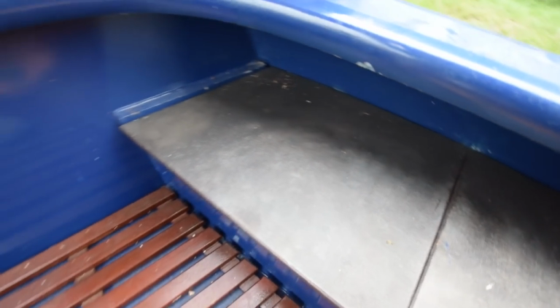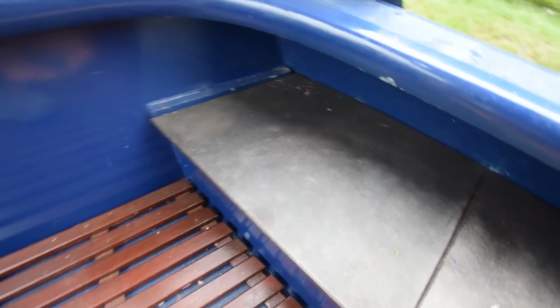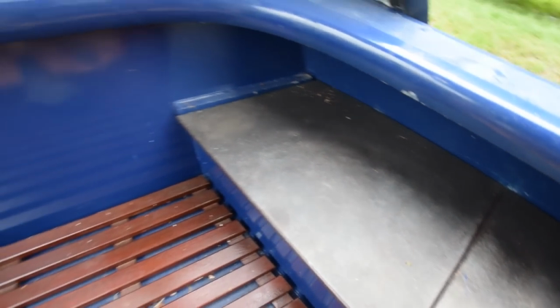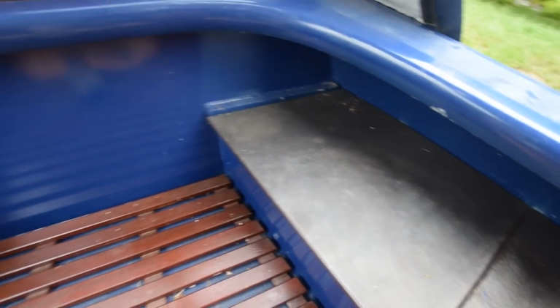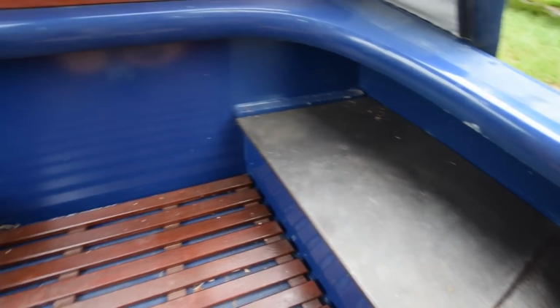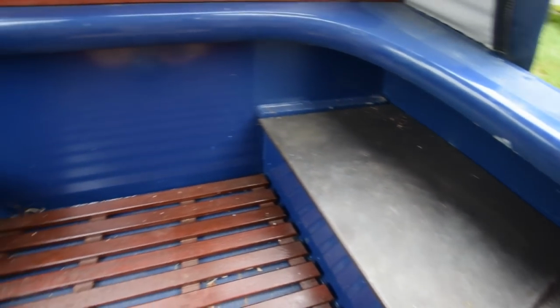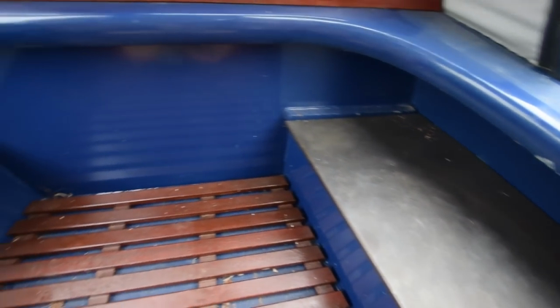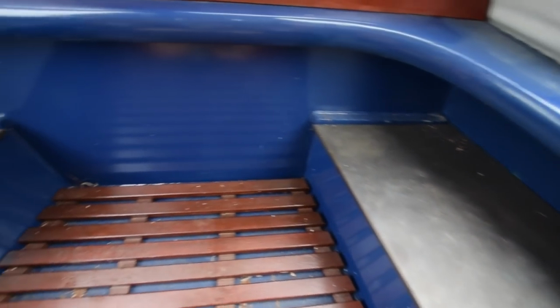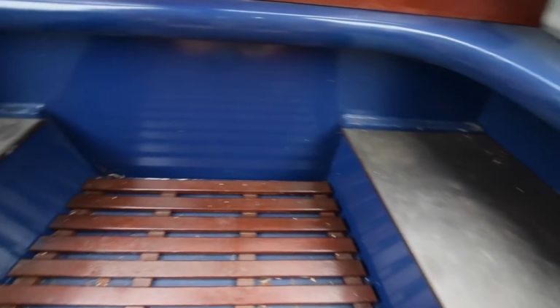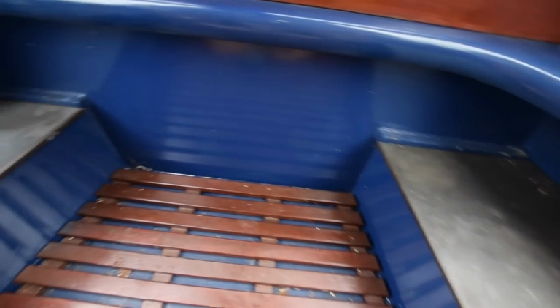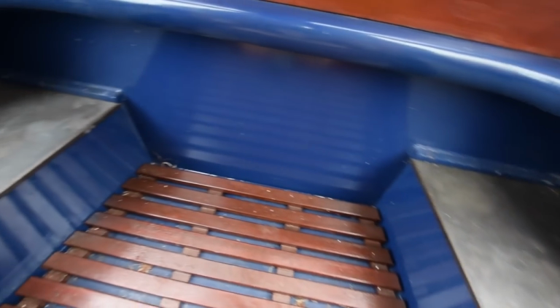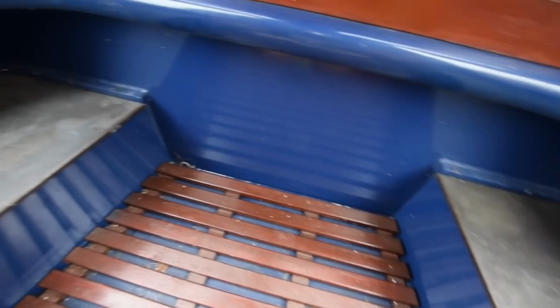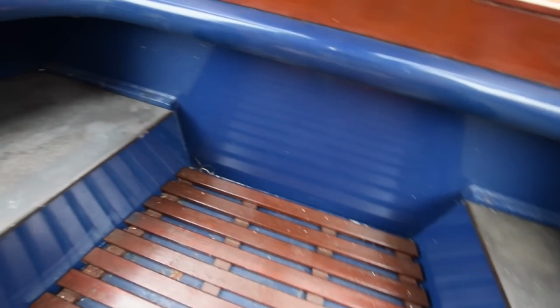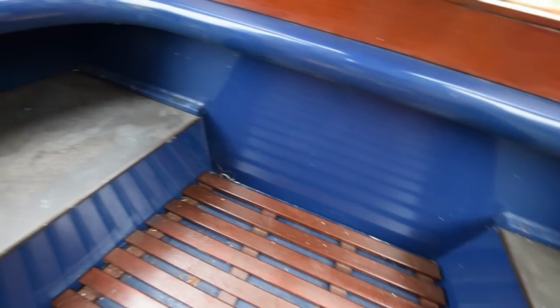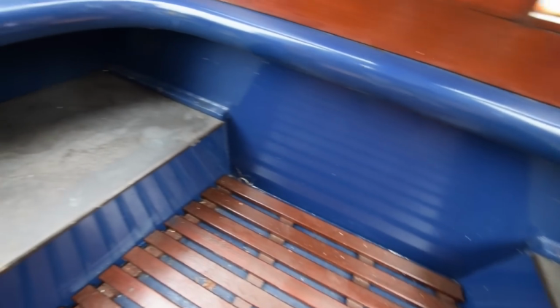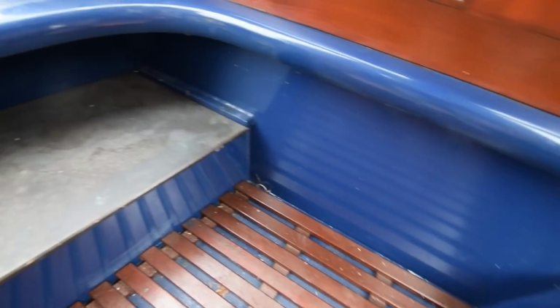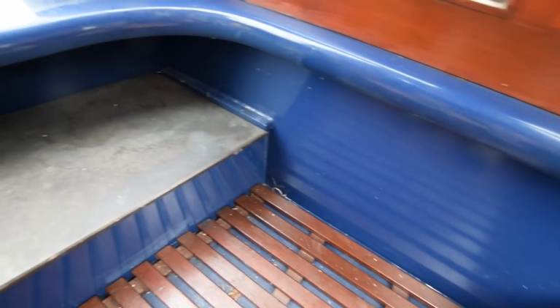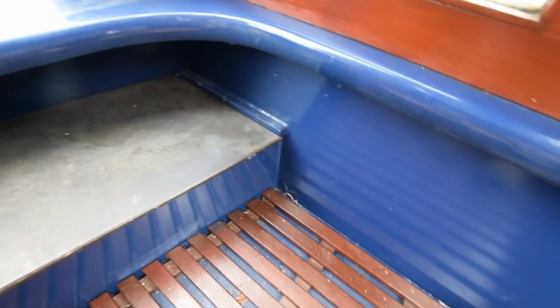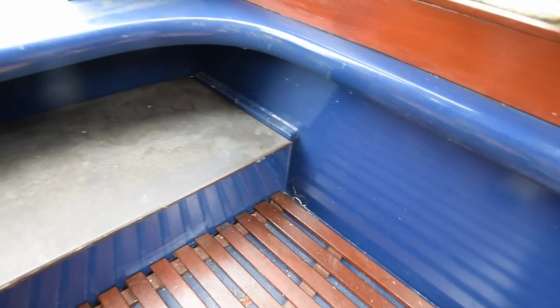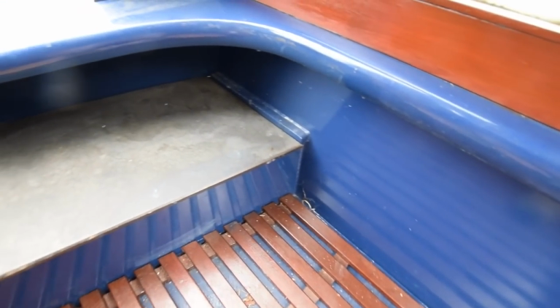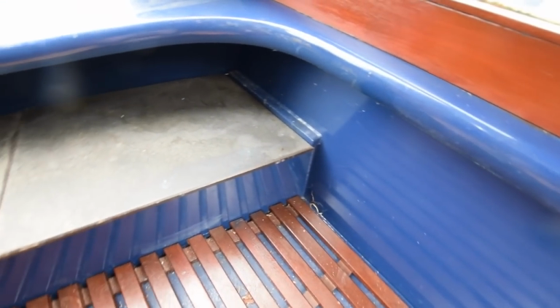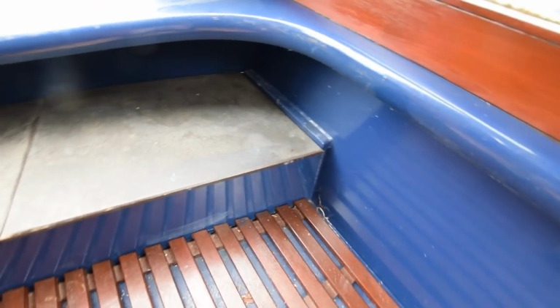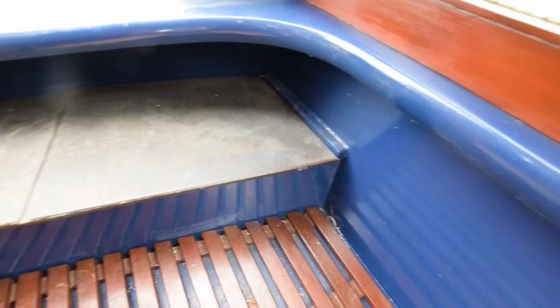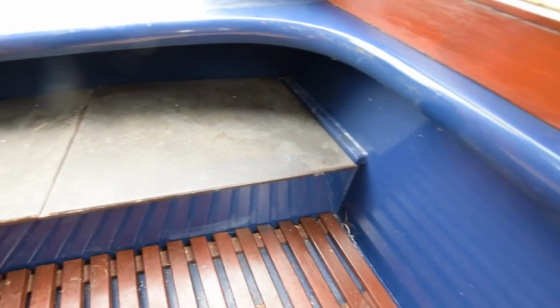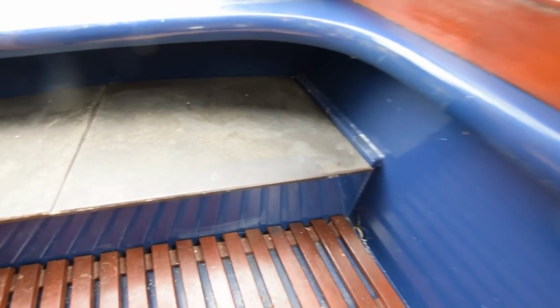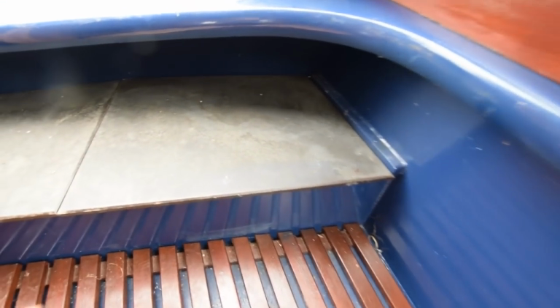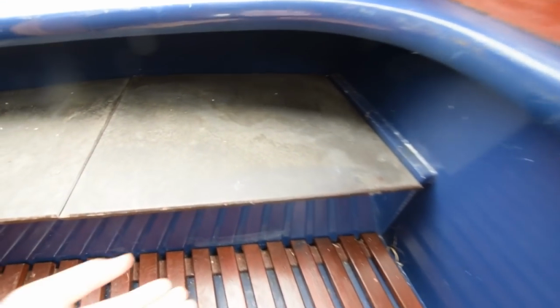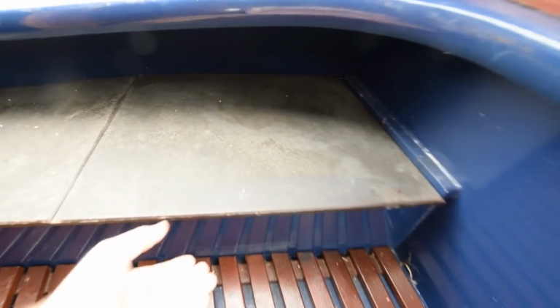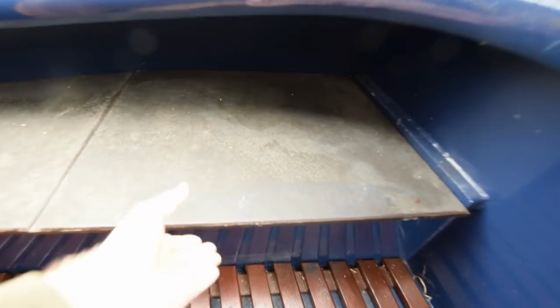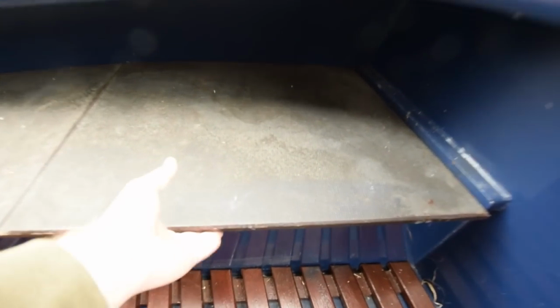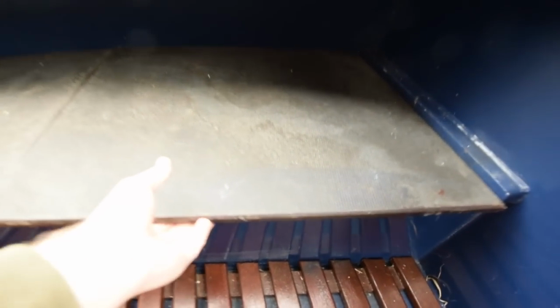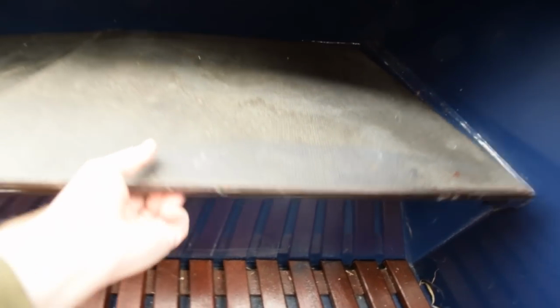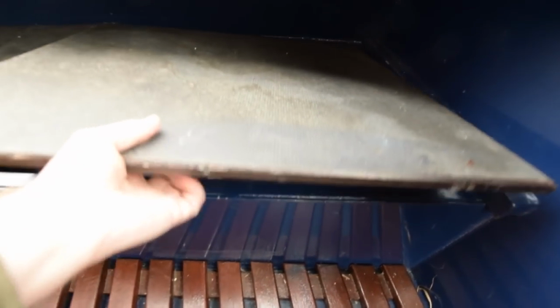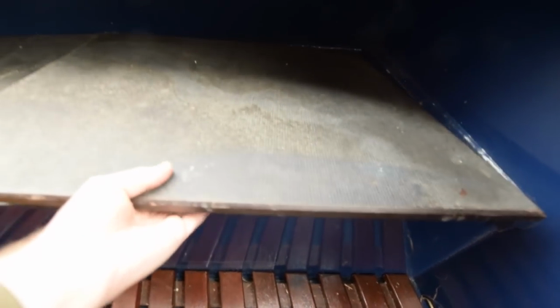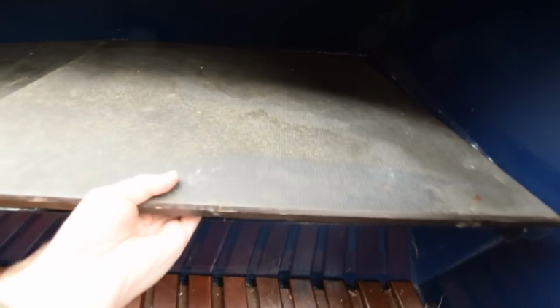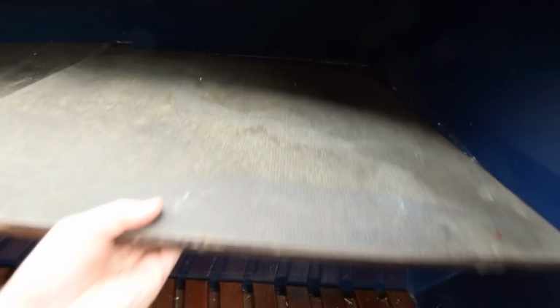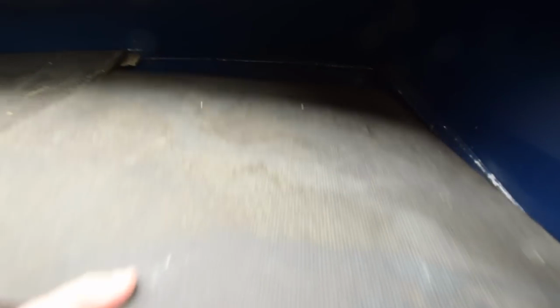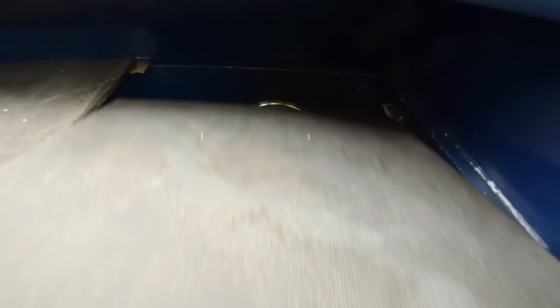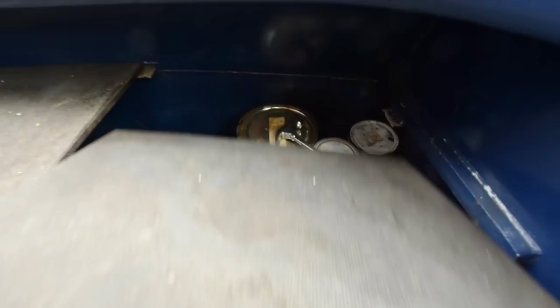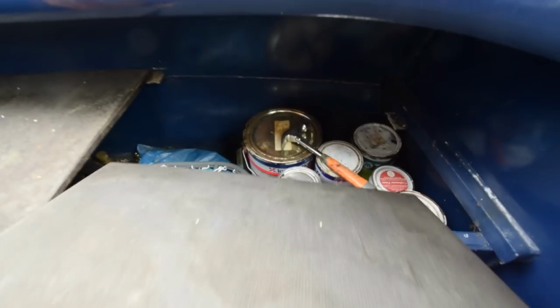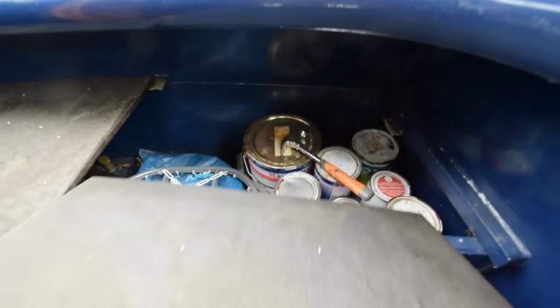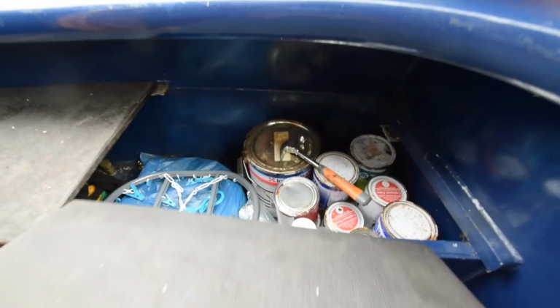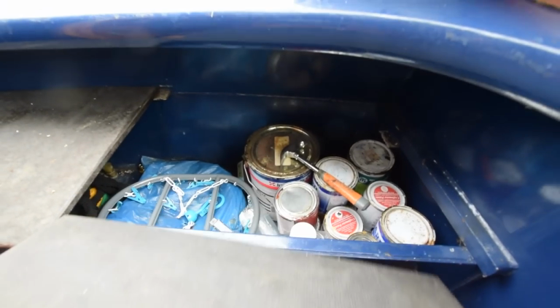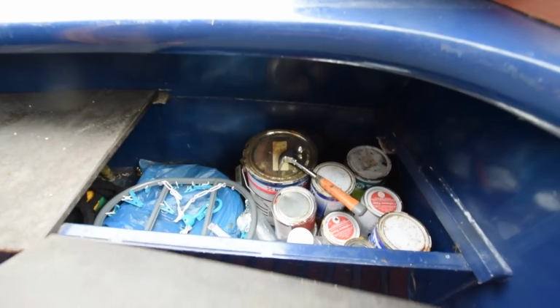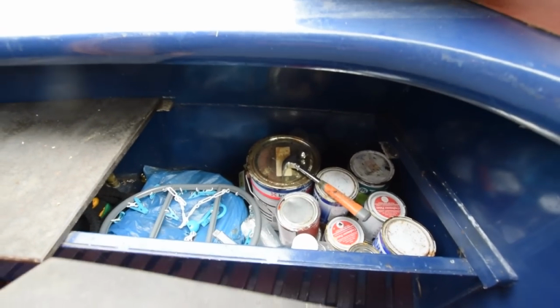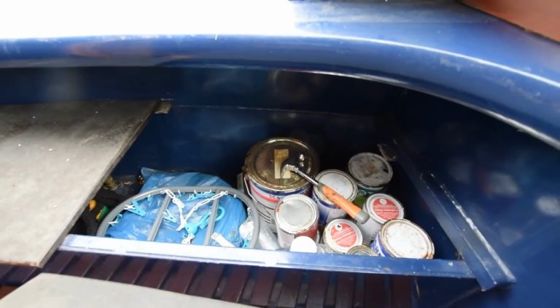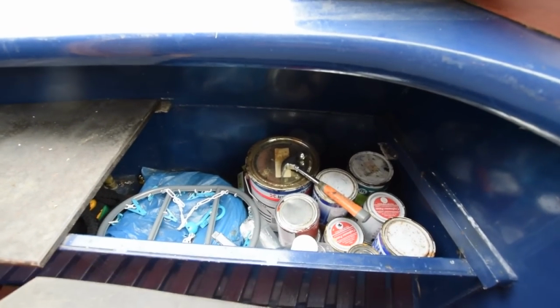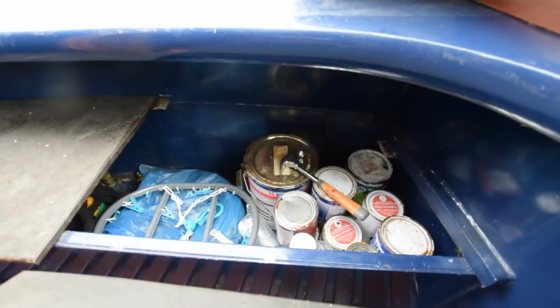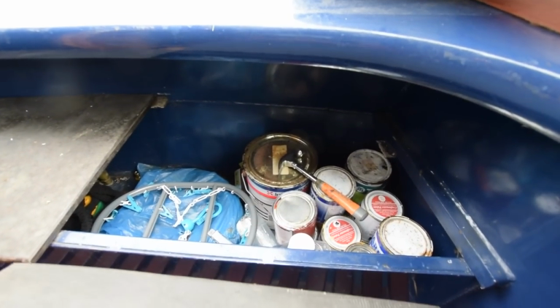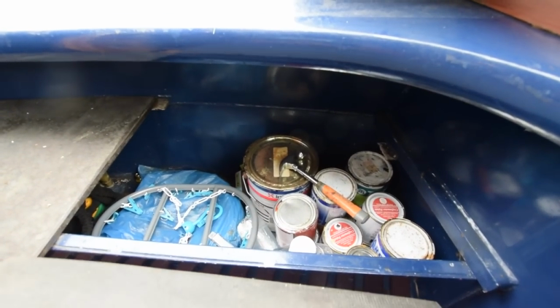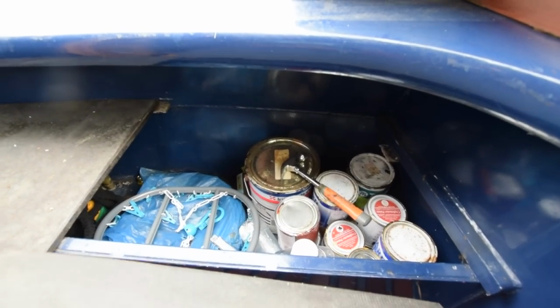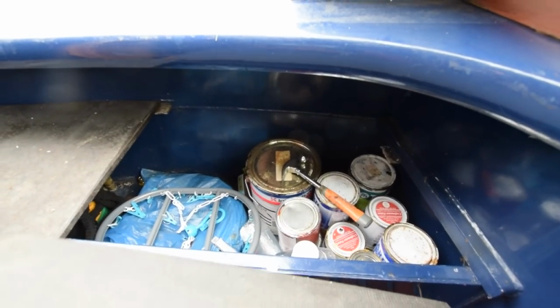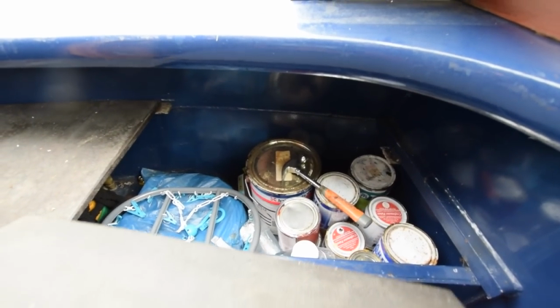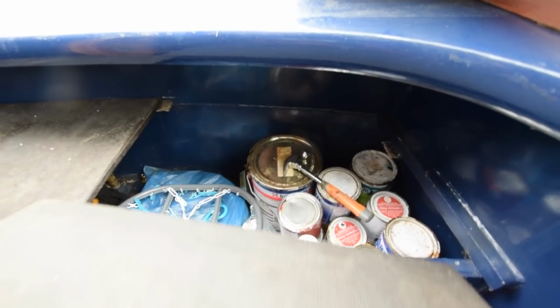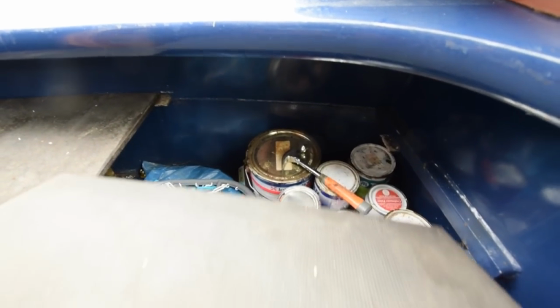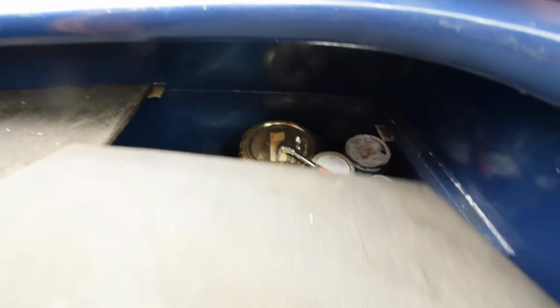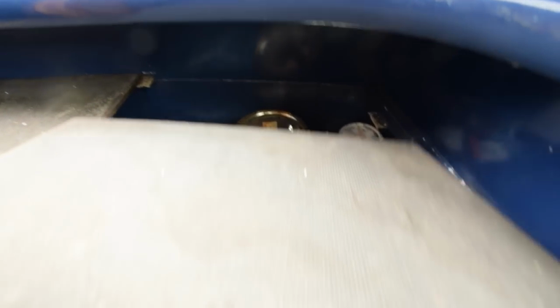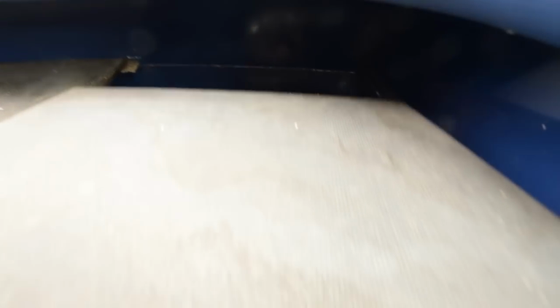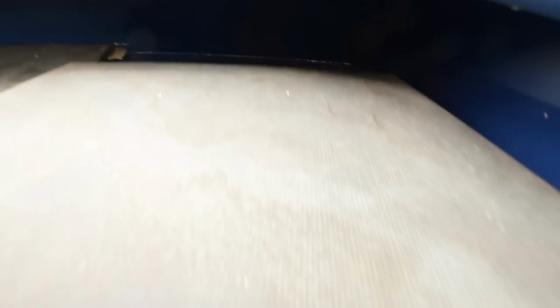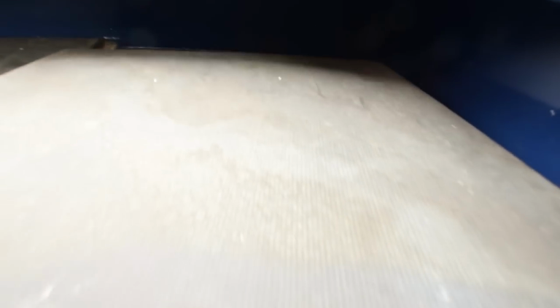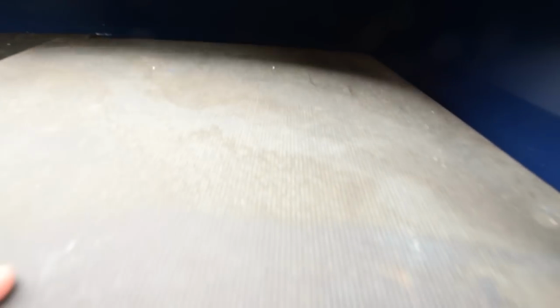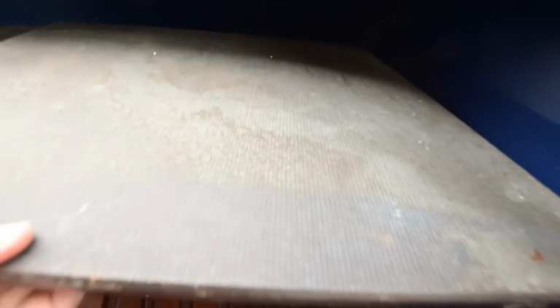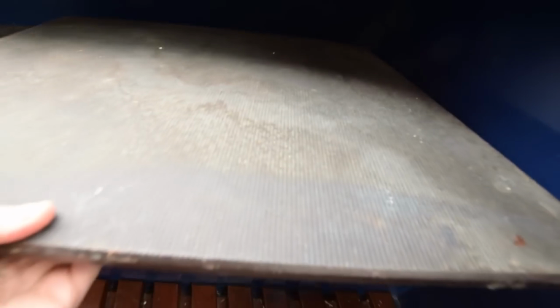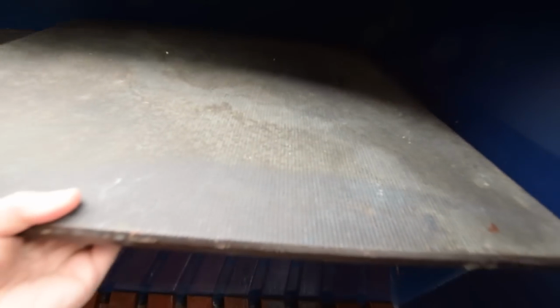There's a Brita water filter on the kitchen tap as well. Storage in here, and bits of touch-up paint.